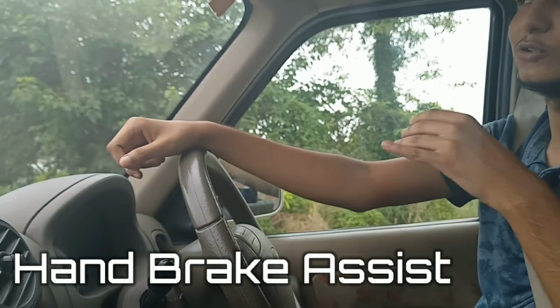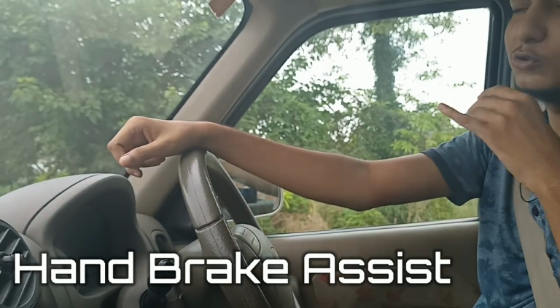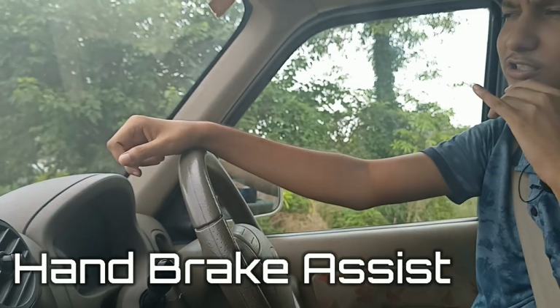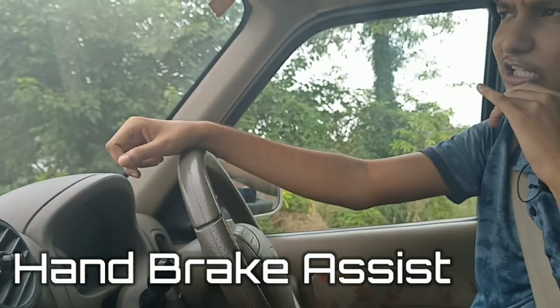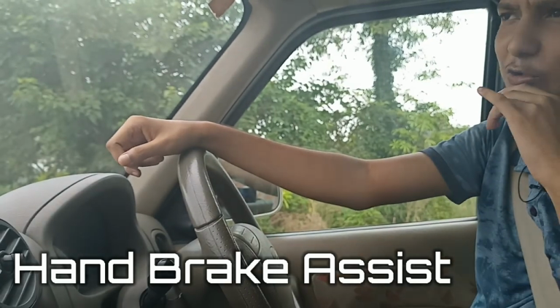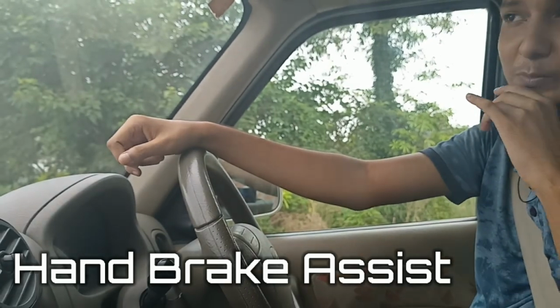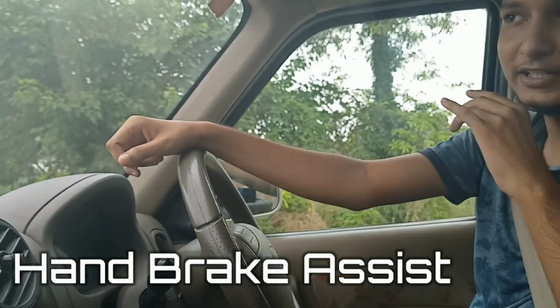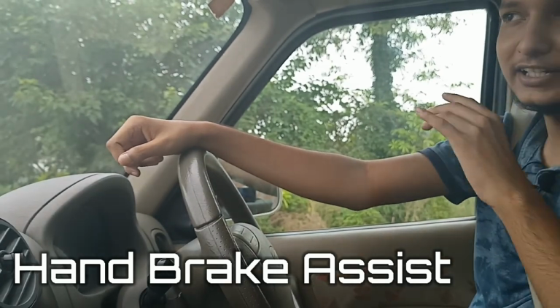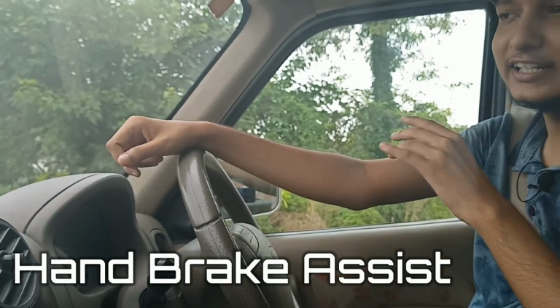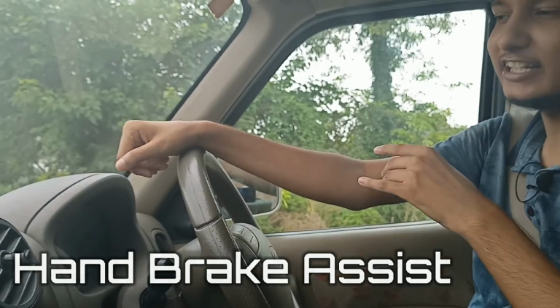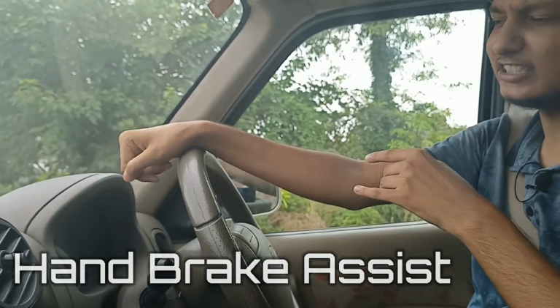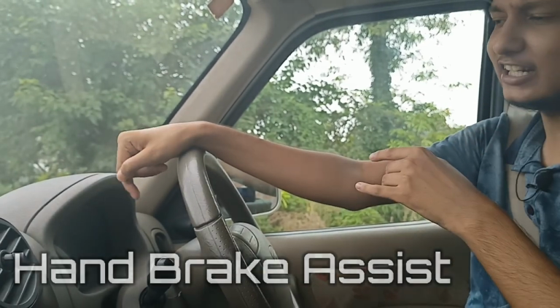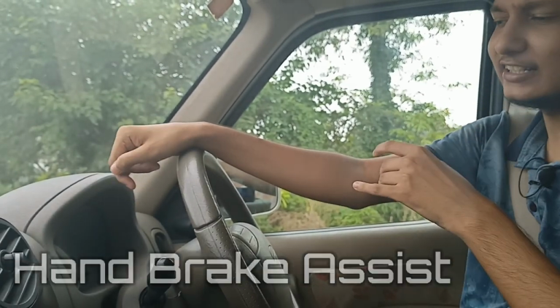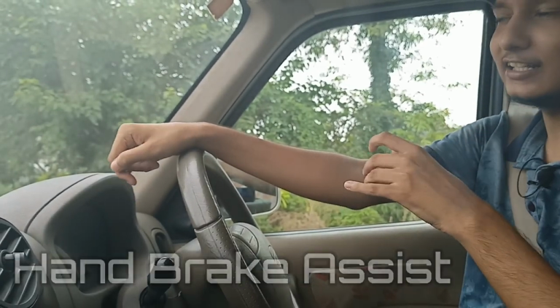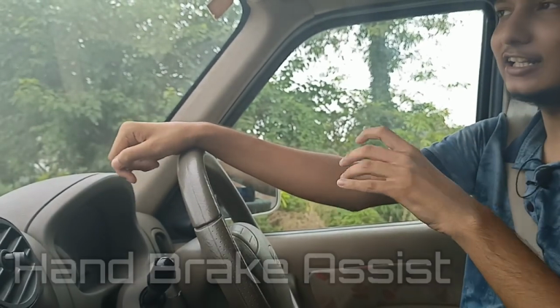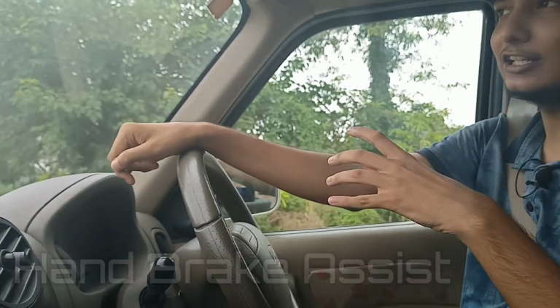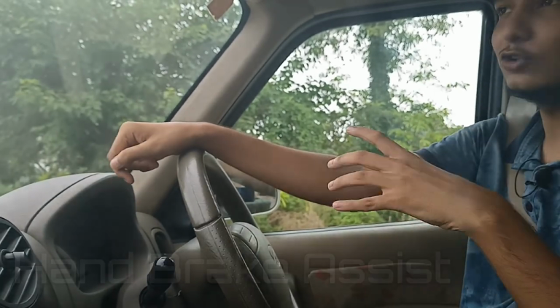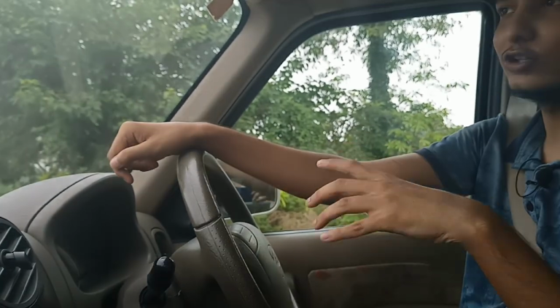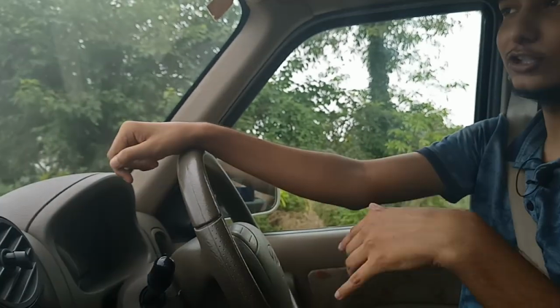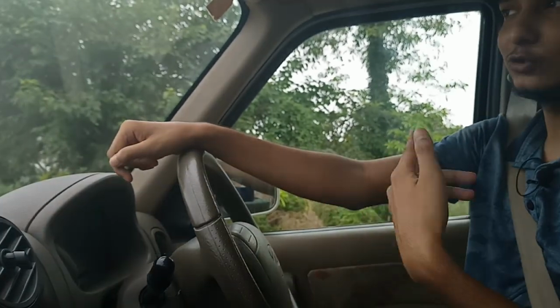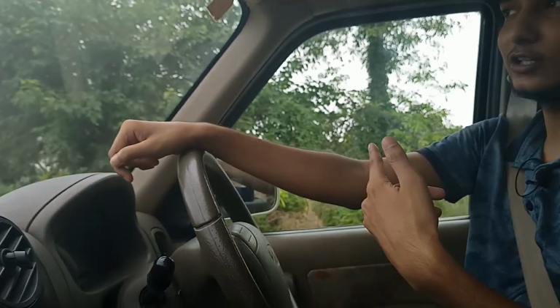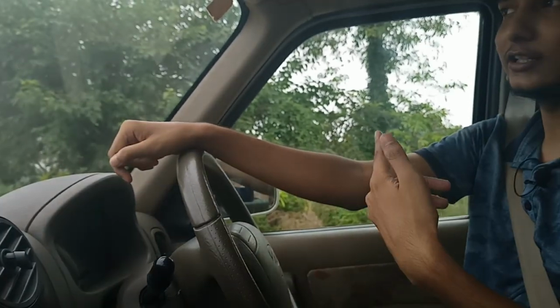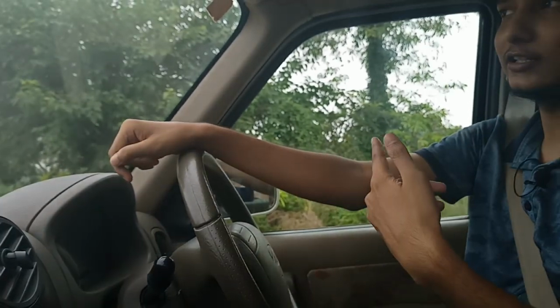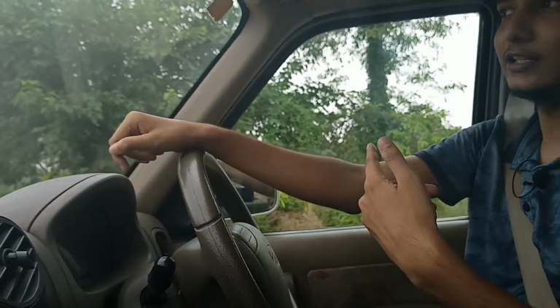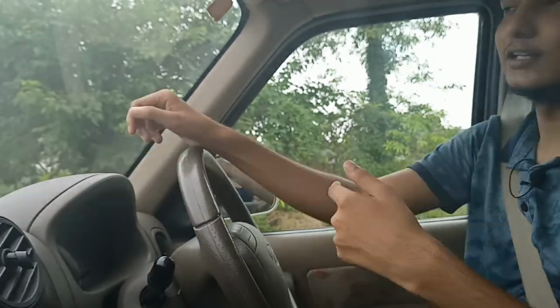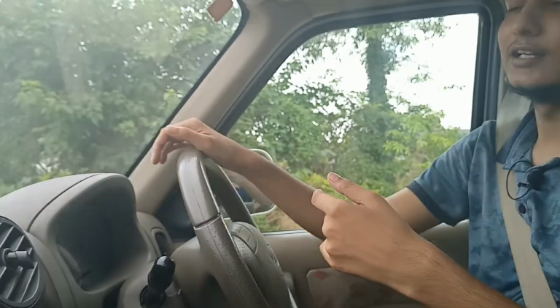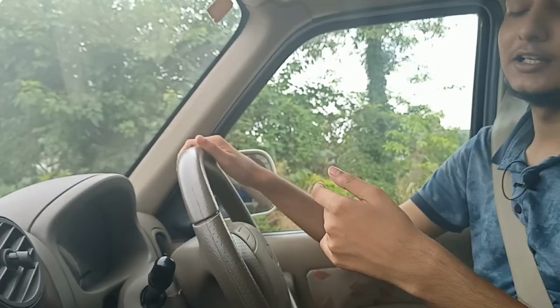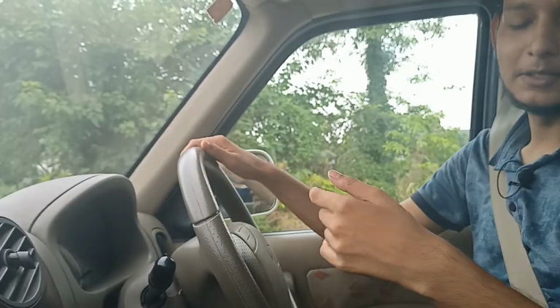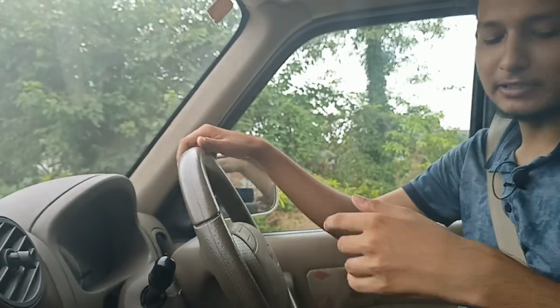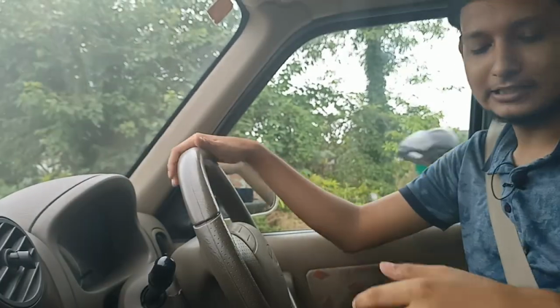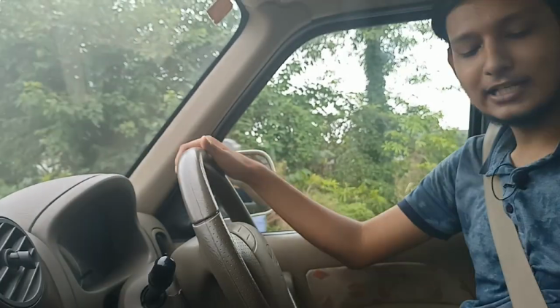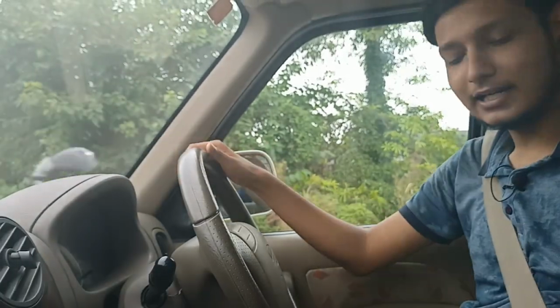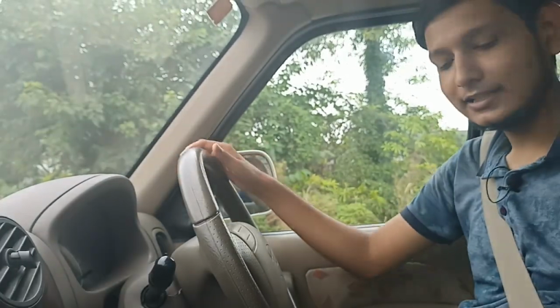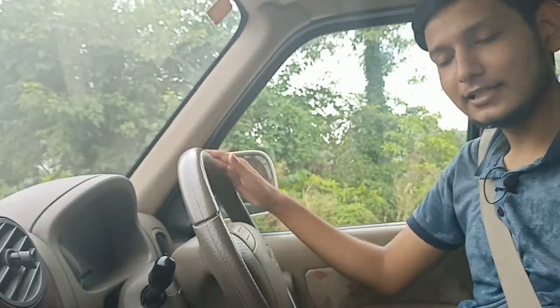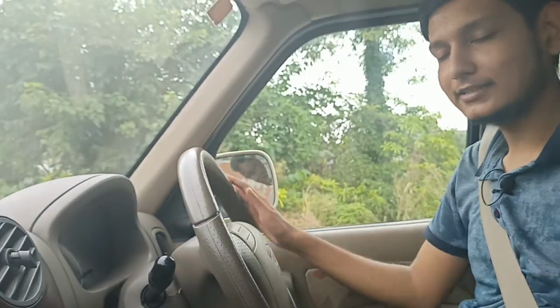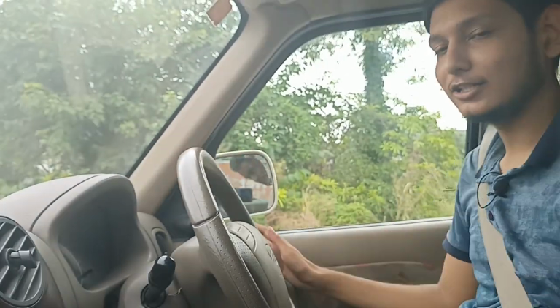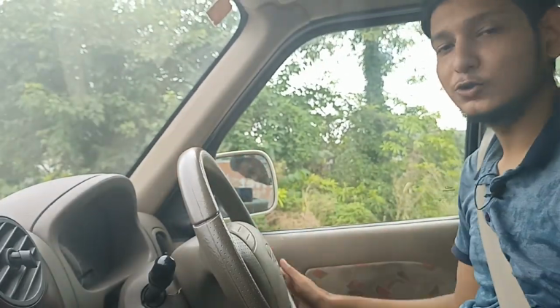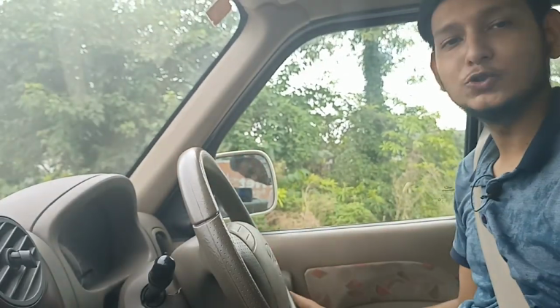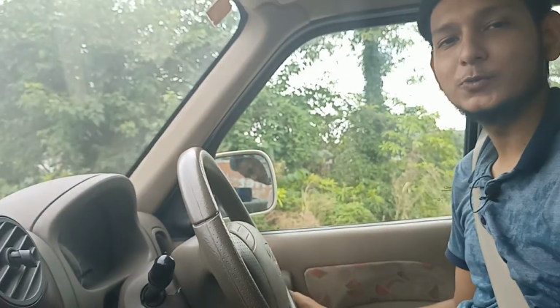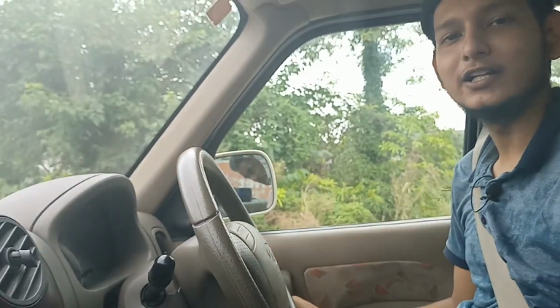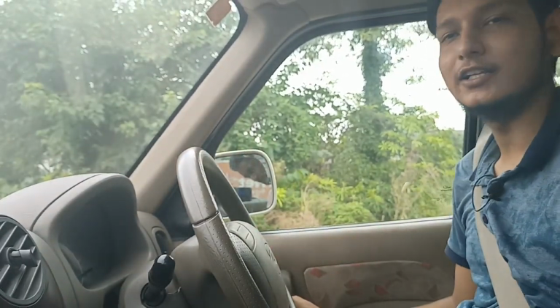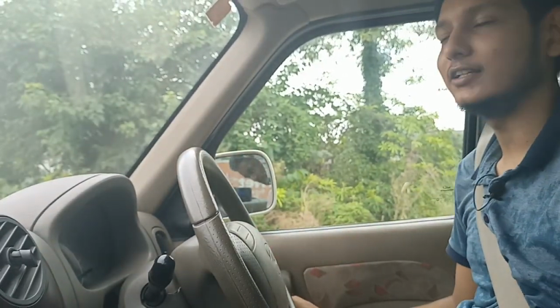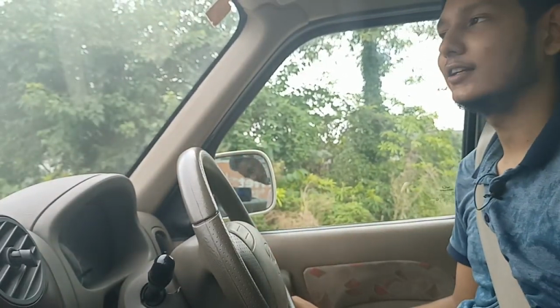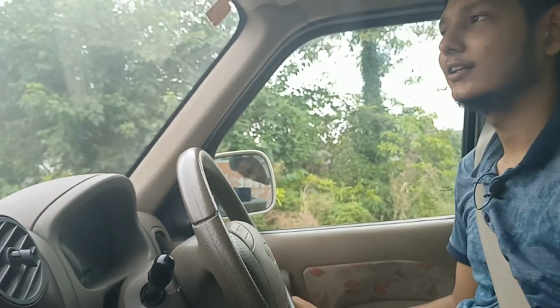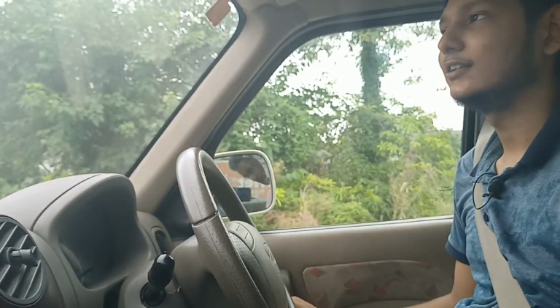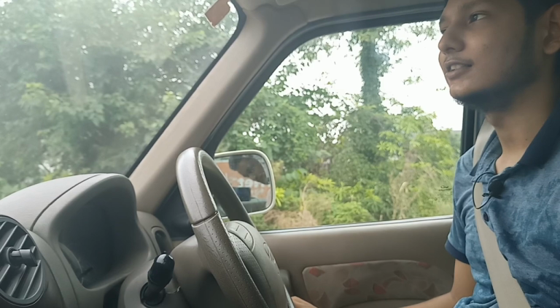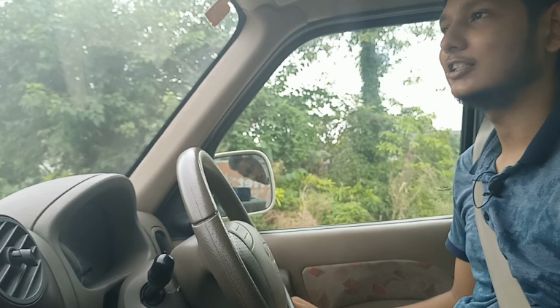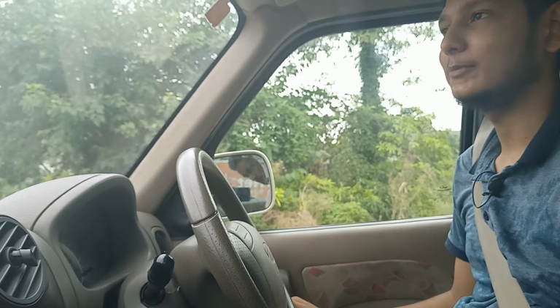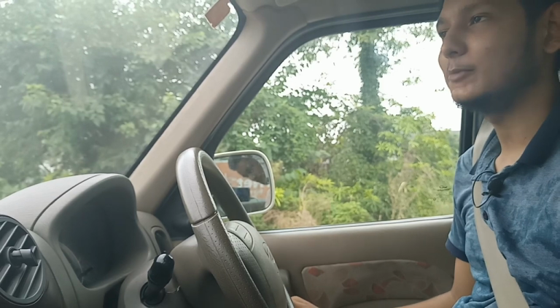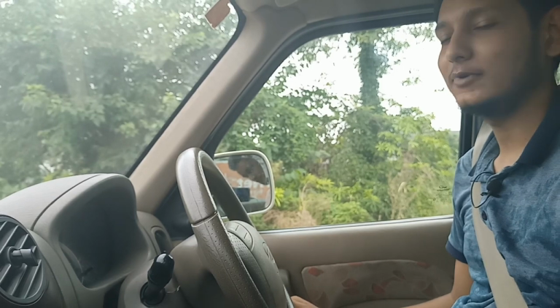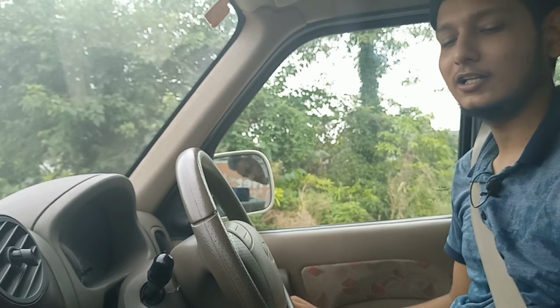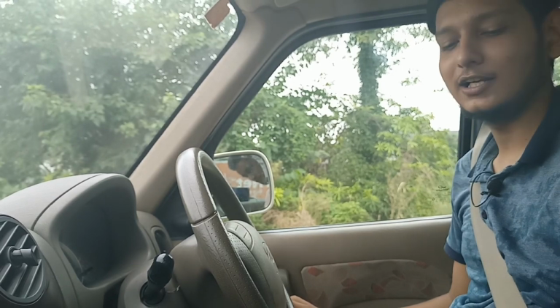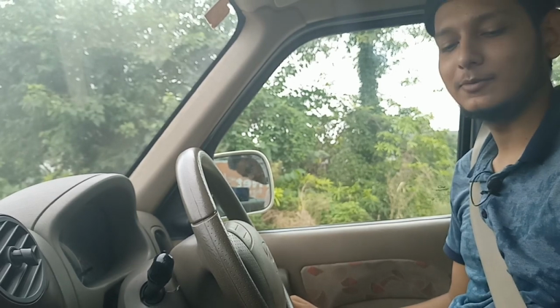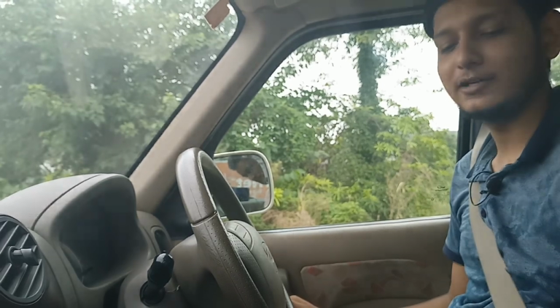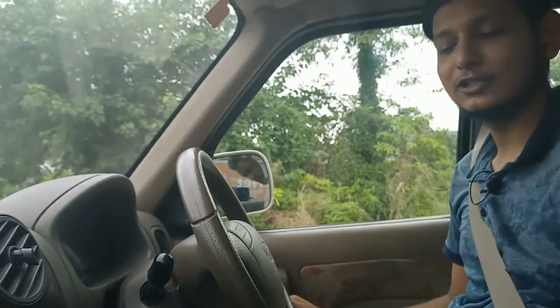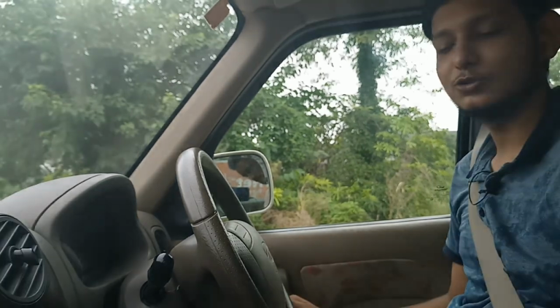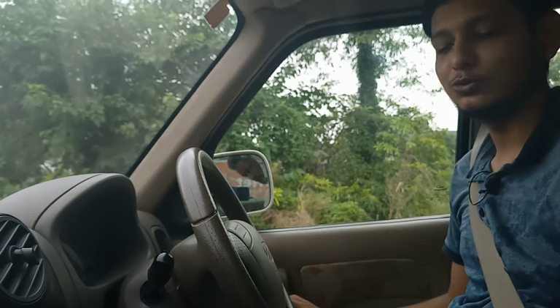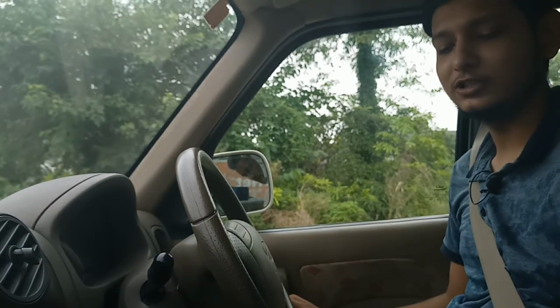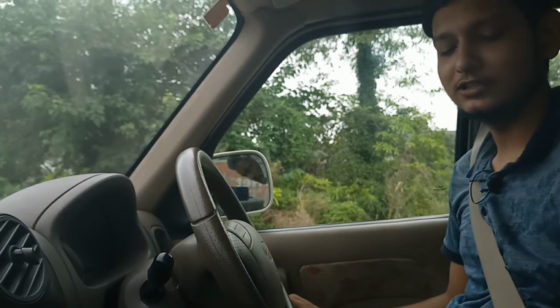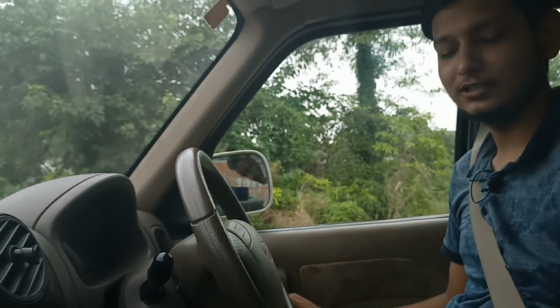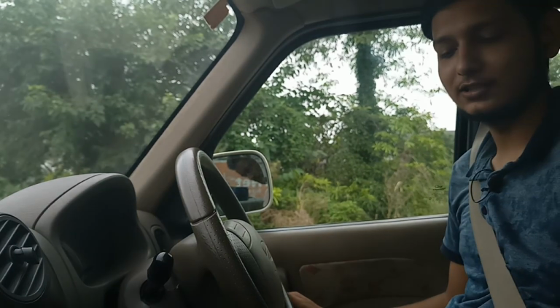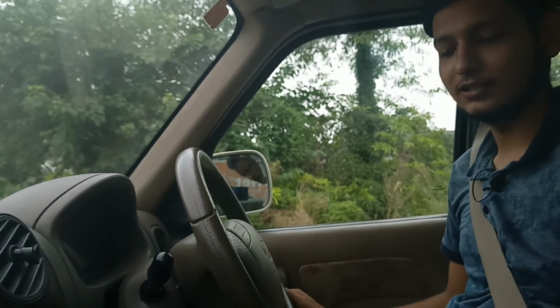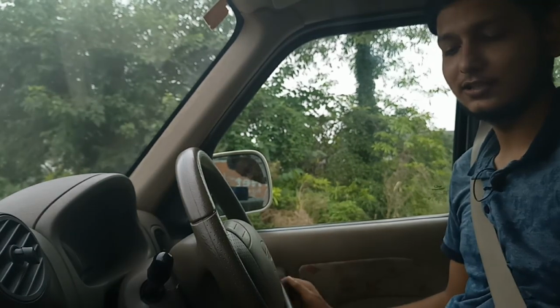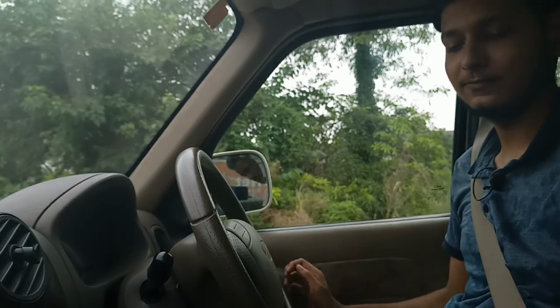There are some indications but drivers ignore them. But this car is different — it has a voice indication for this. Now I have engaged the handbrake a little bit to demonstrate.